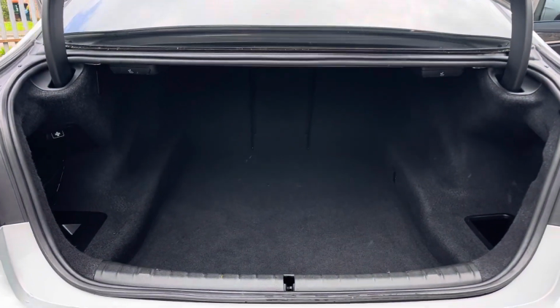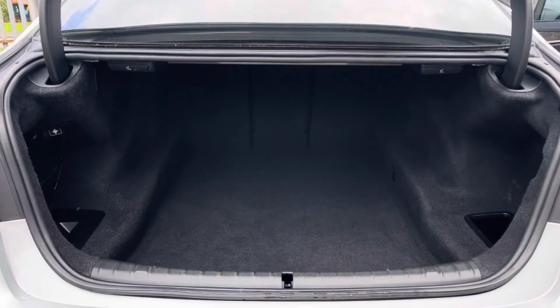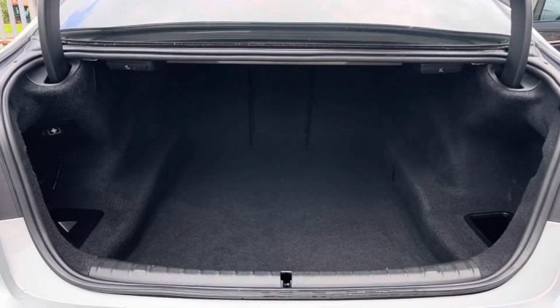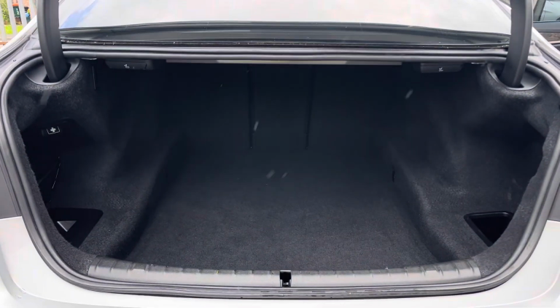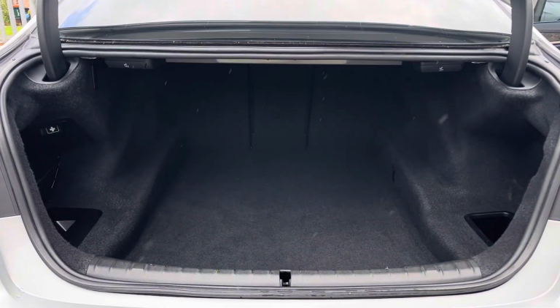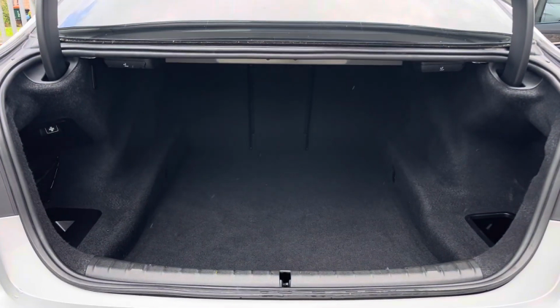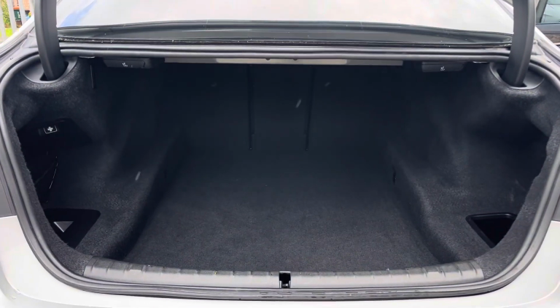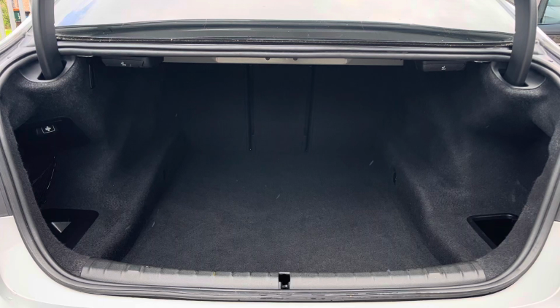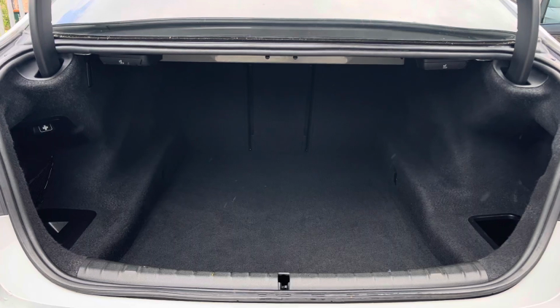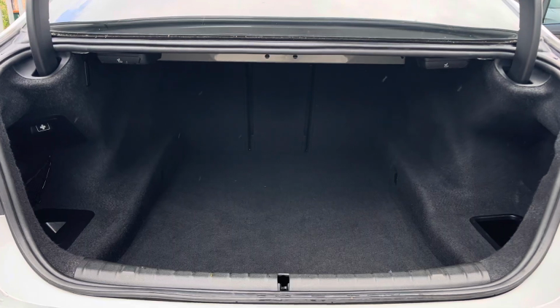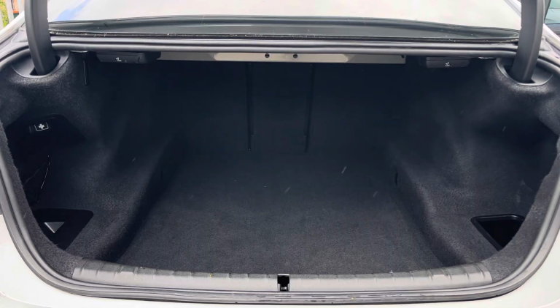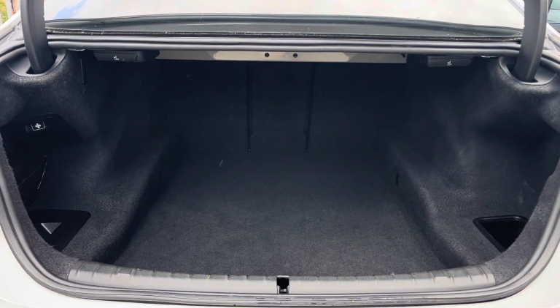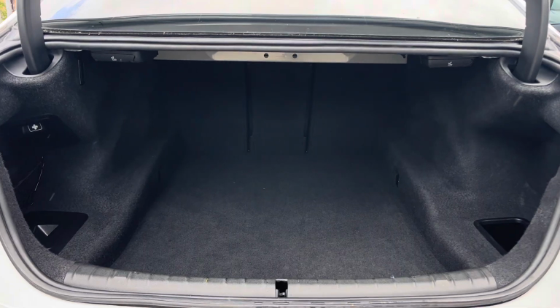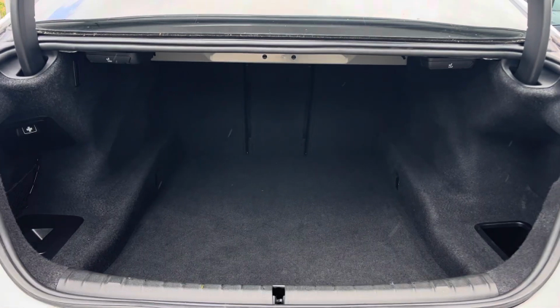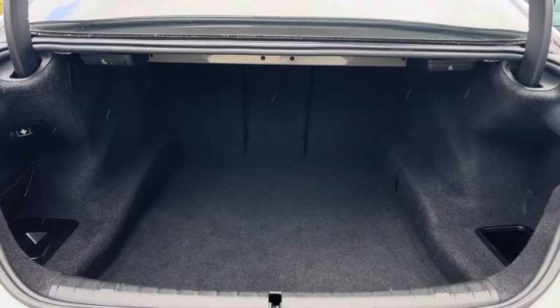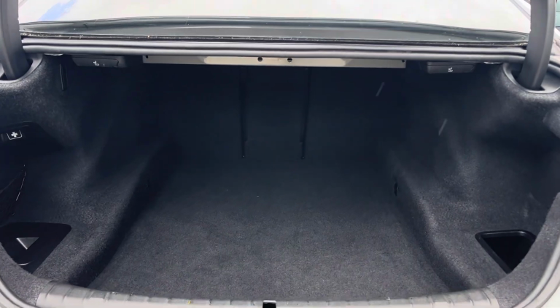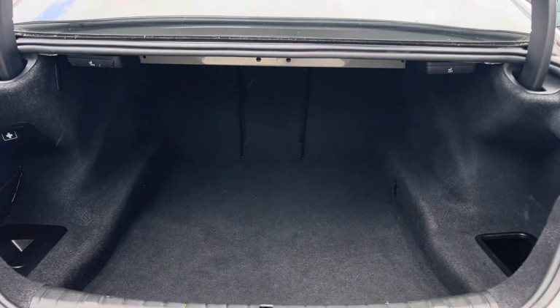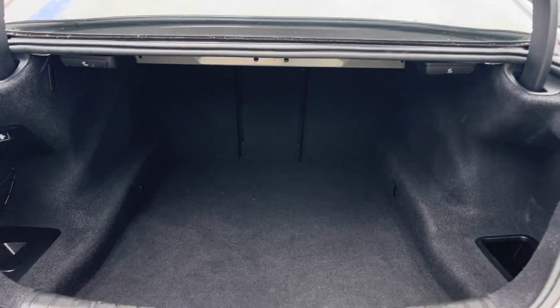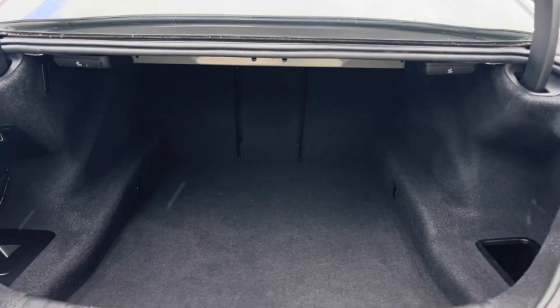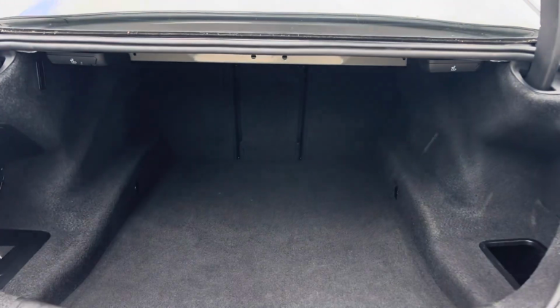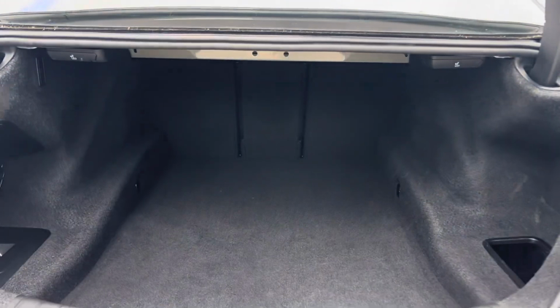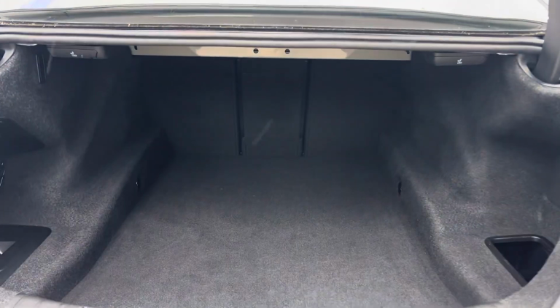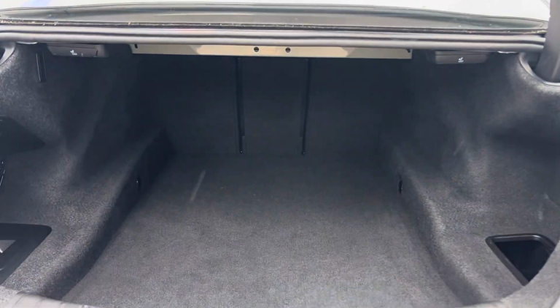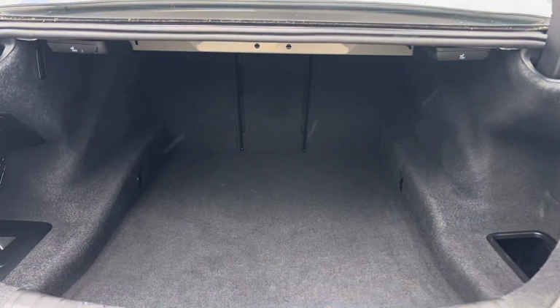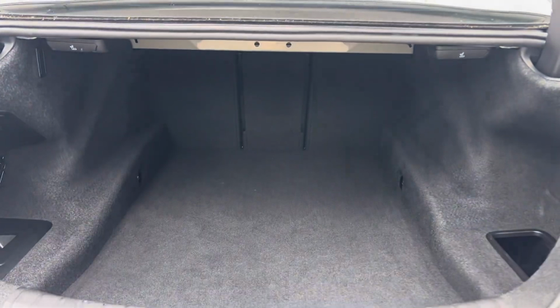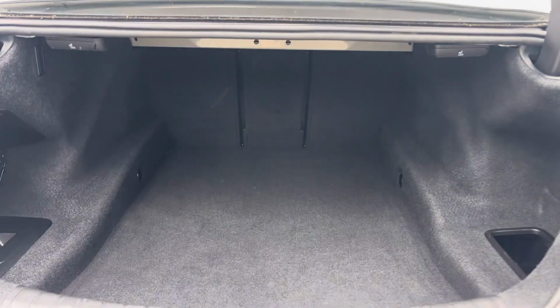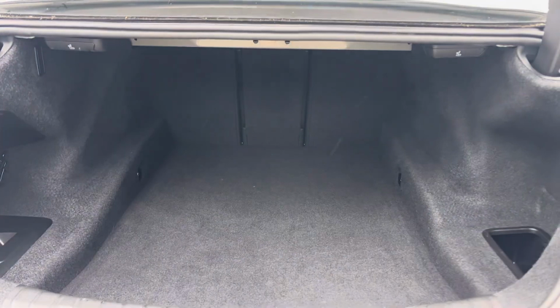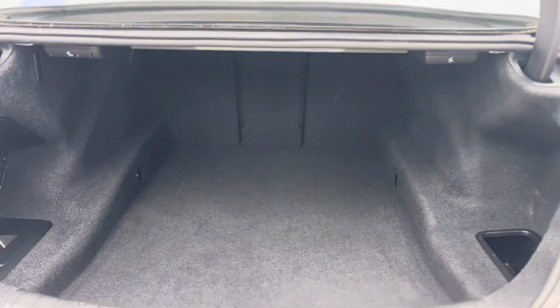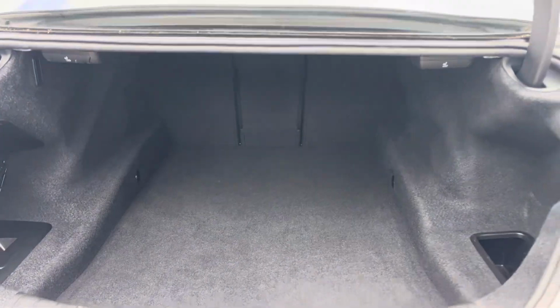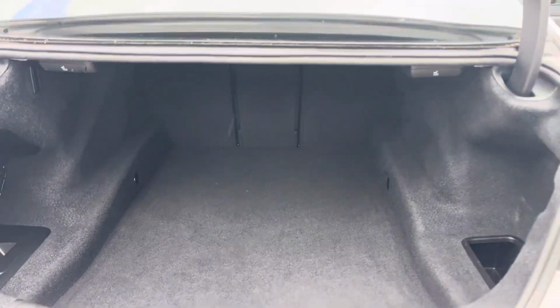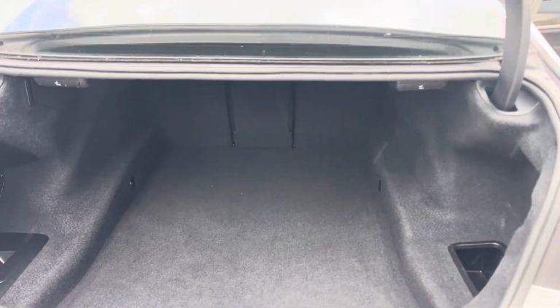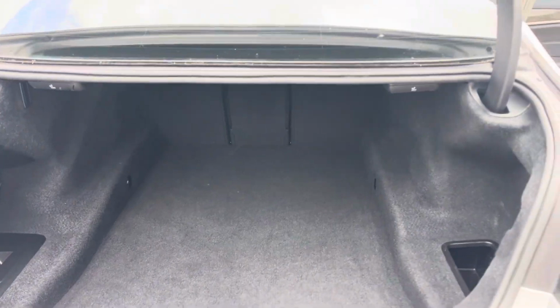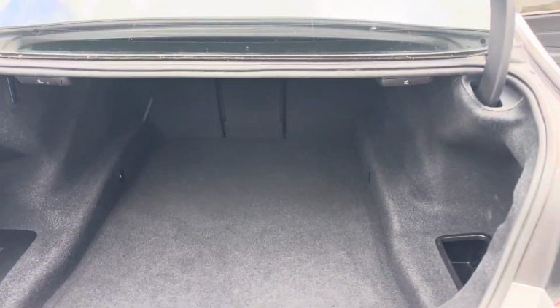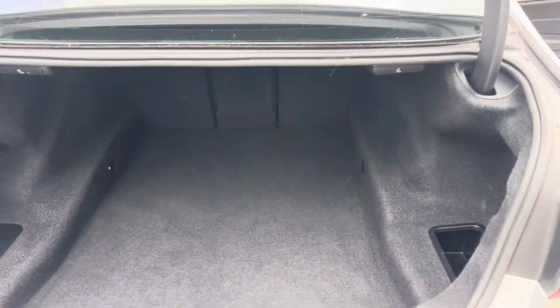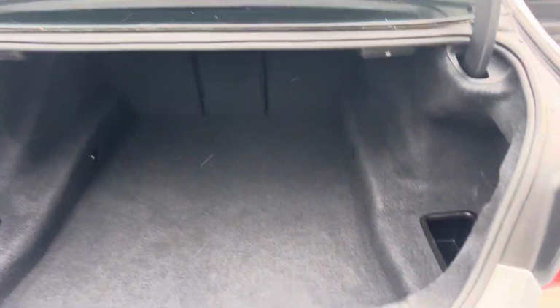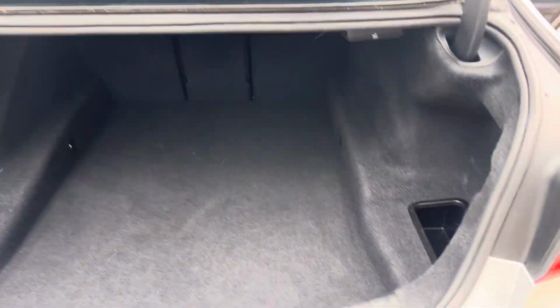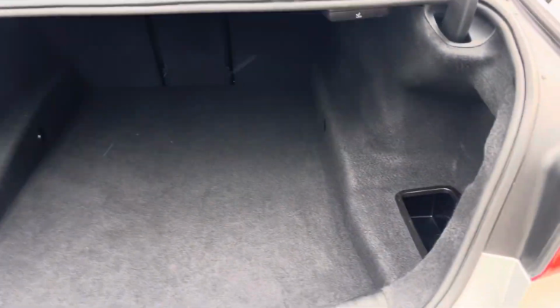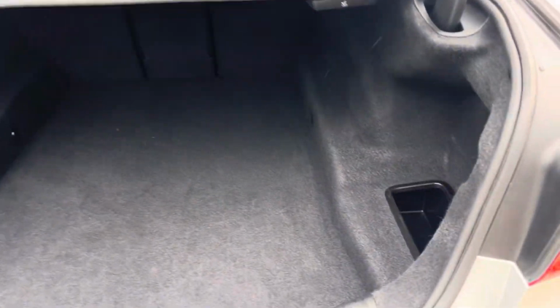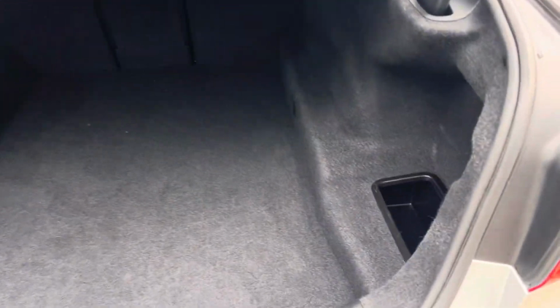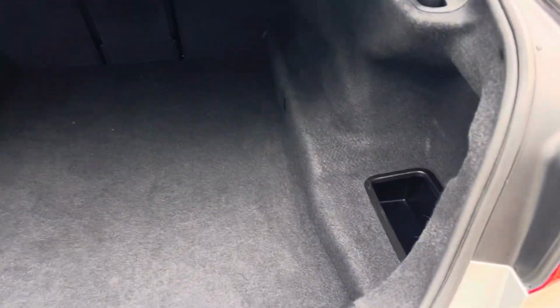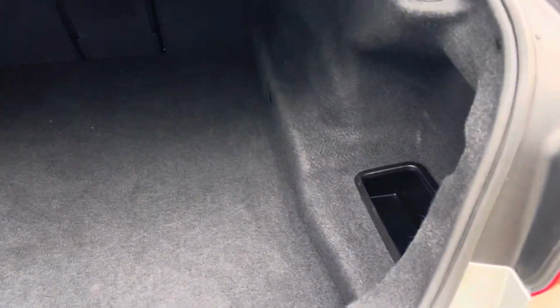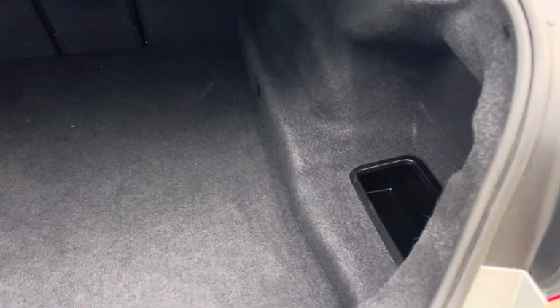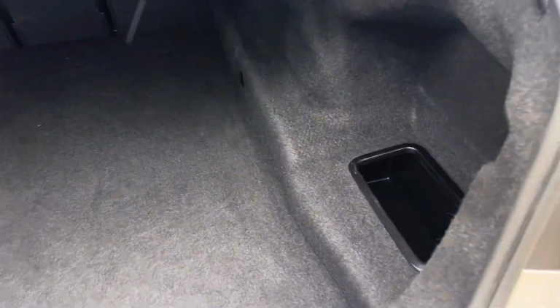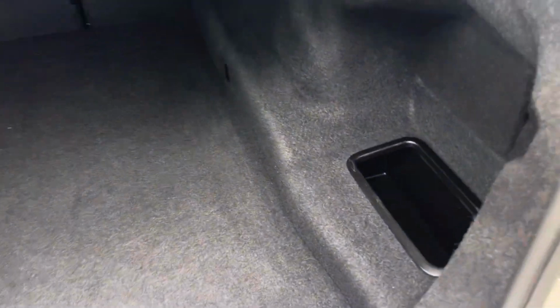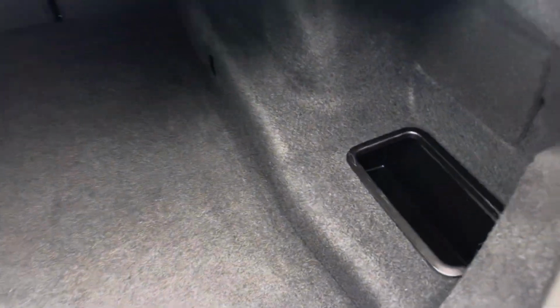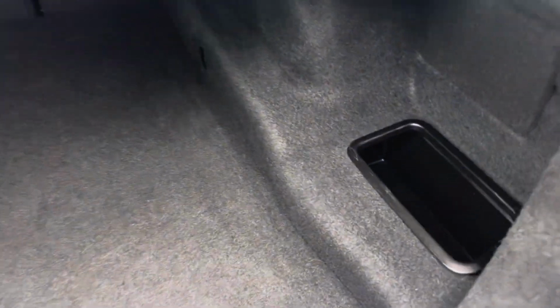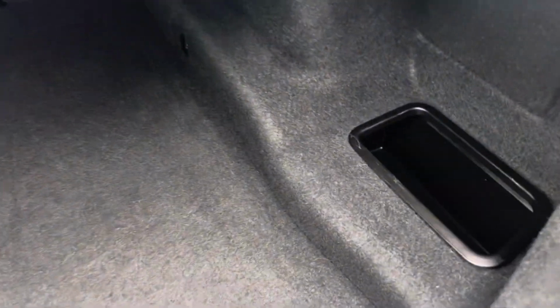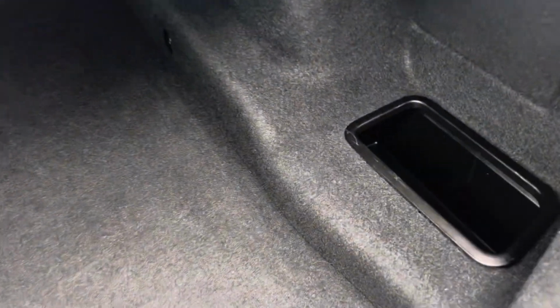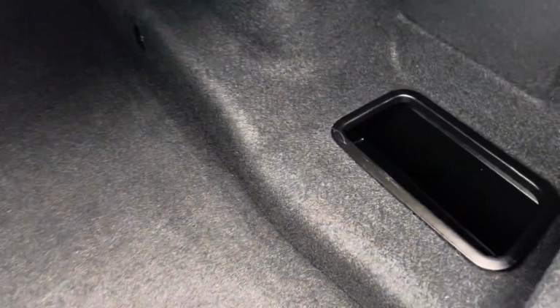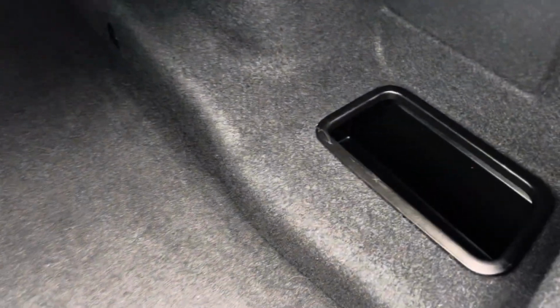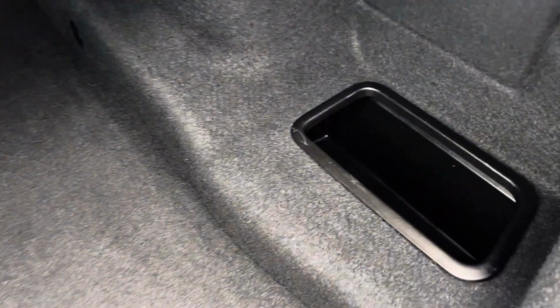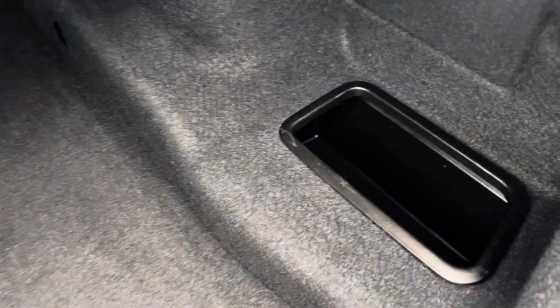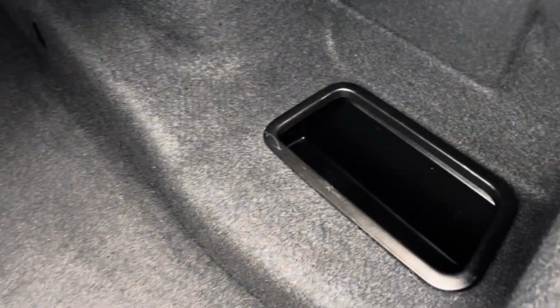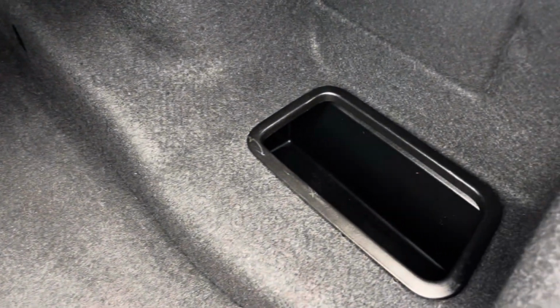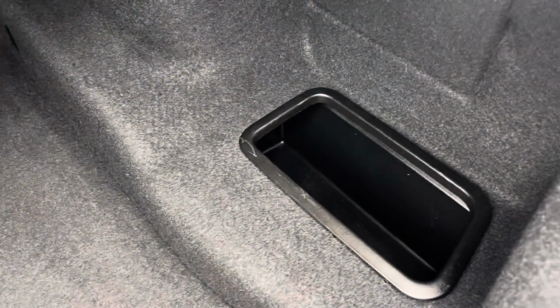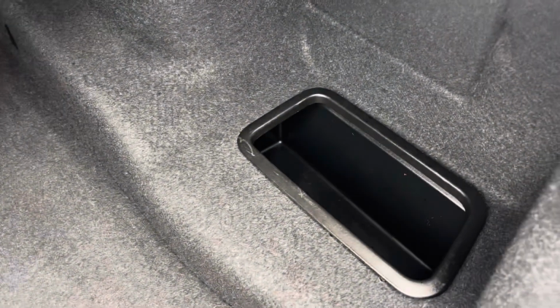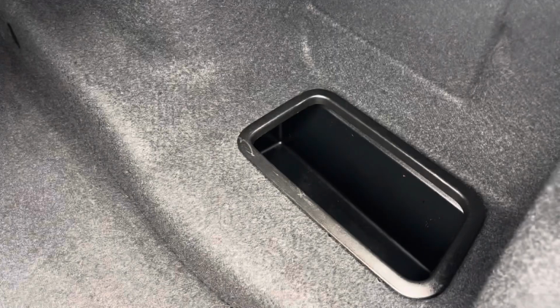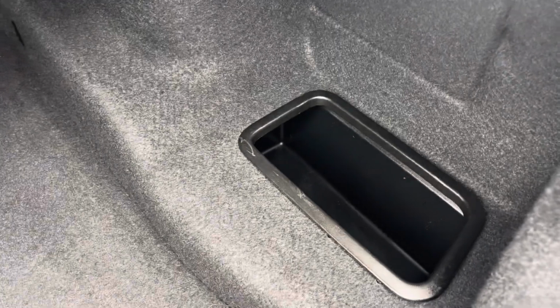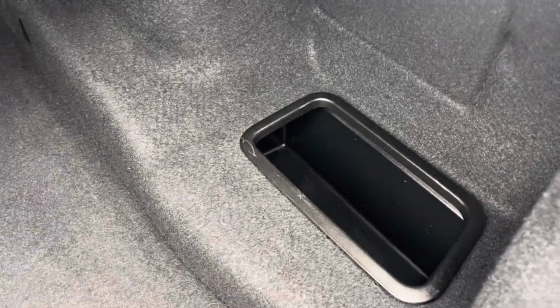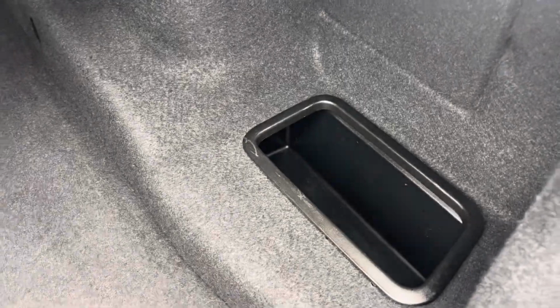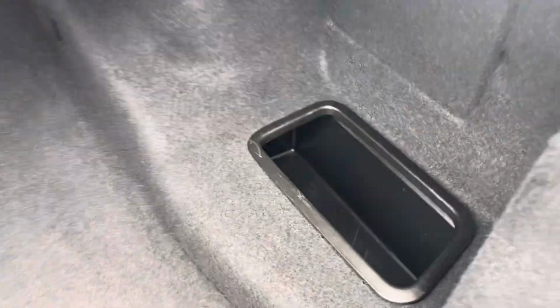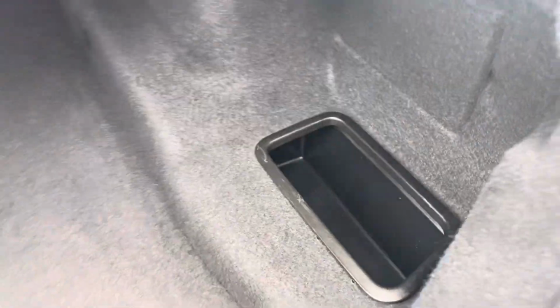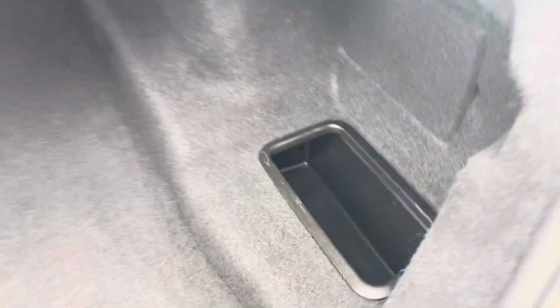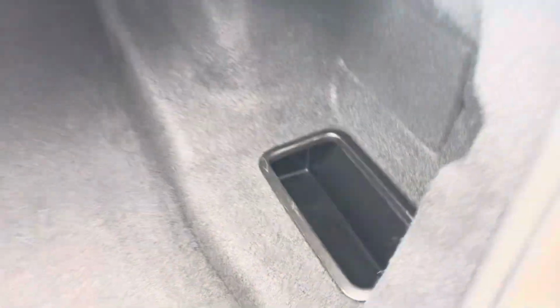Massive boot. We've got the folding rear seats — nice and practical. Look at the space you can get in there.